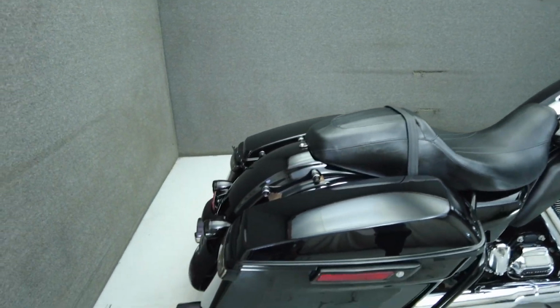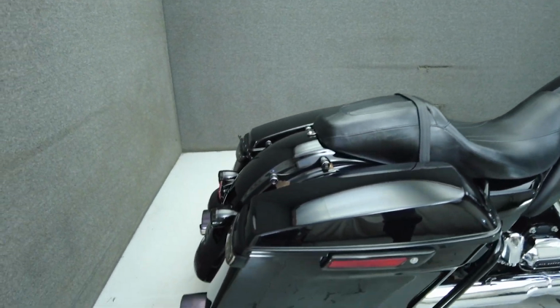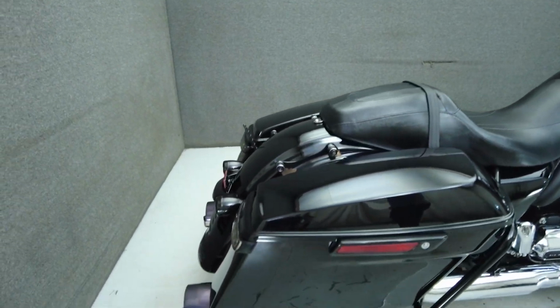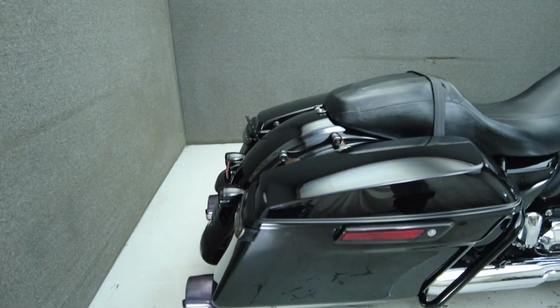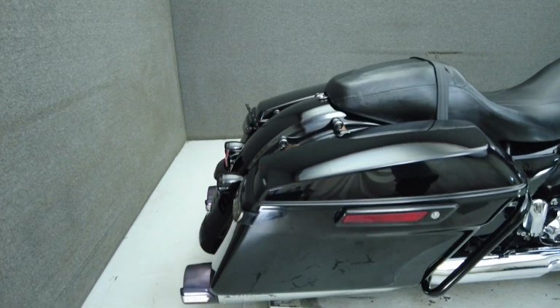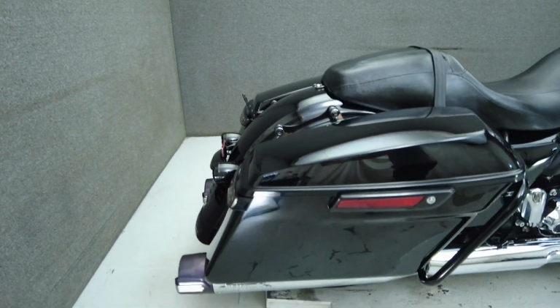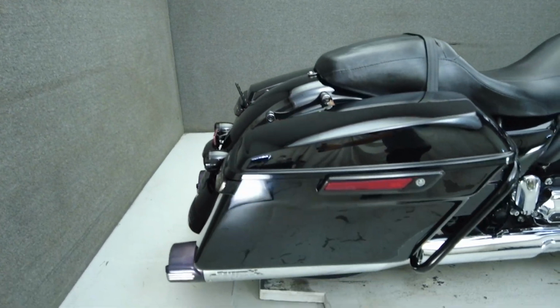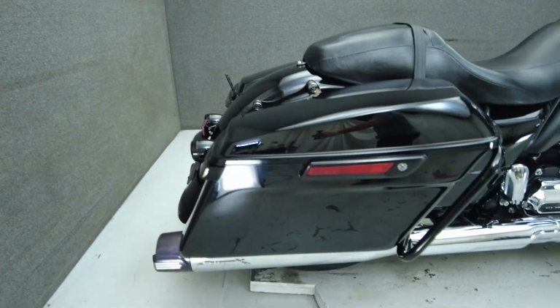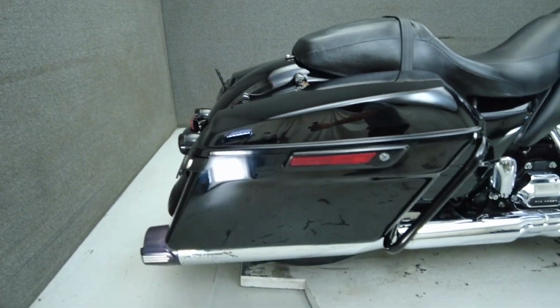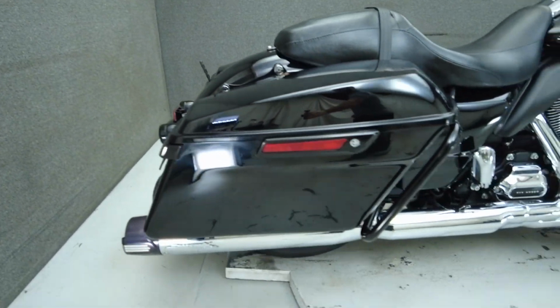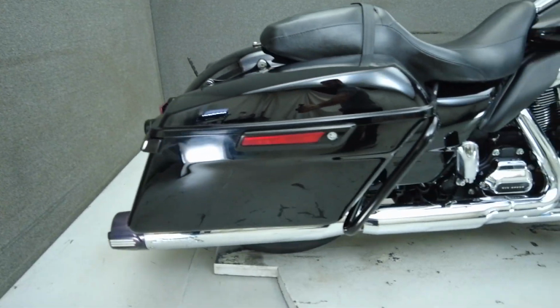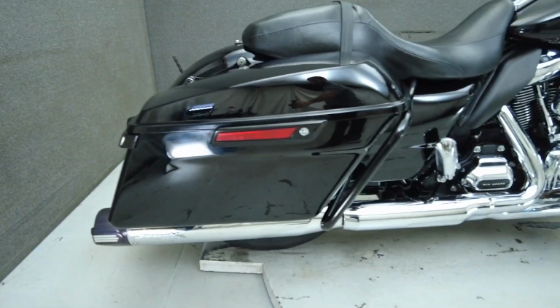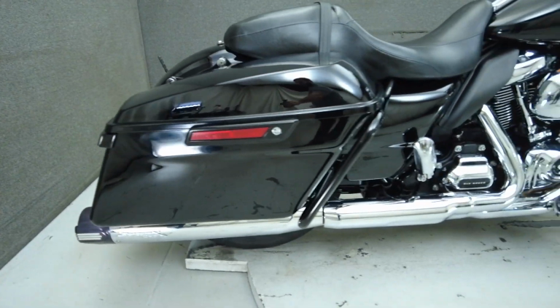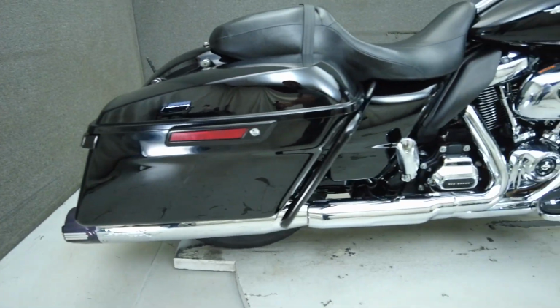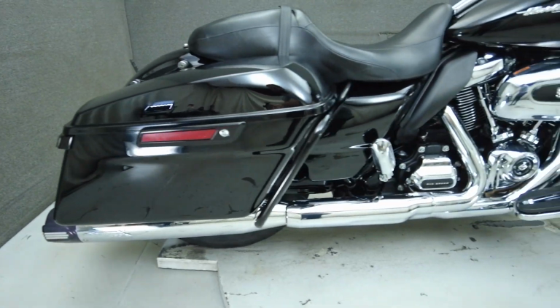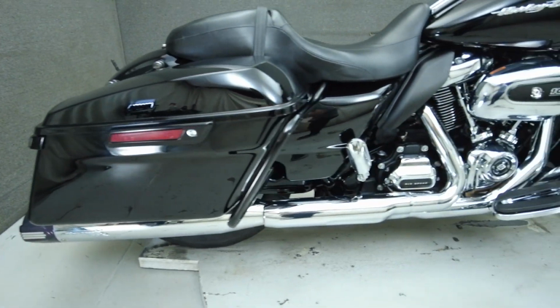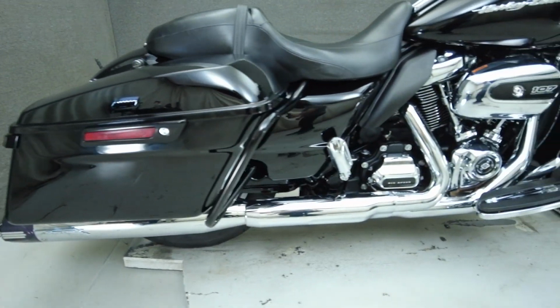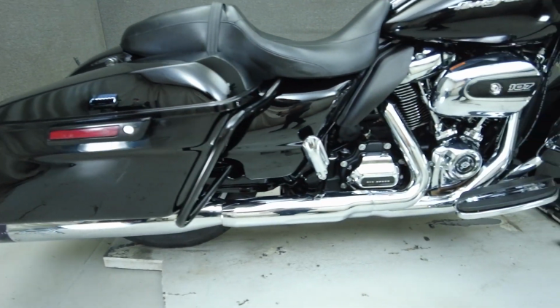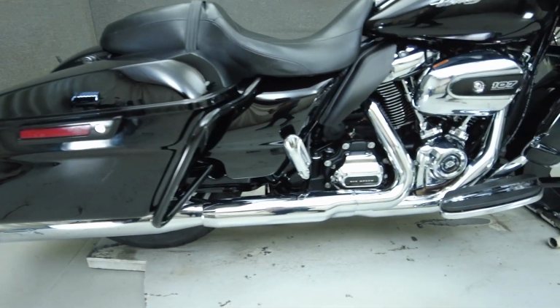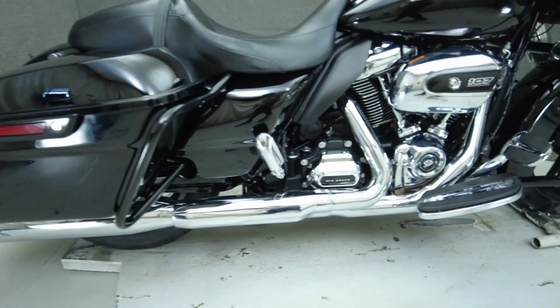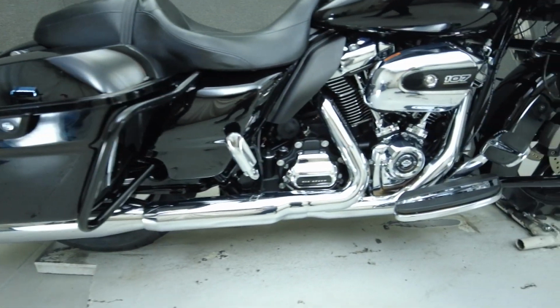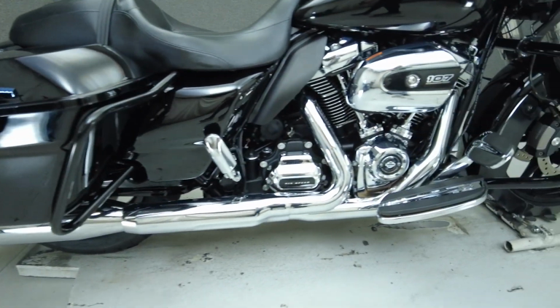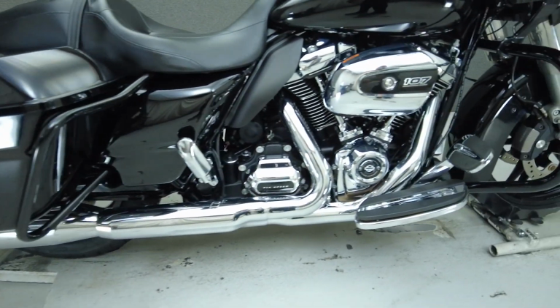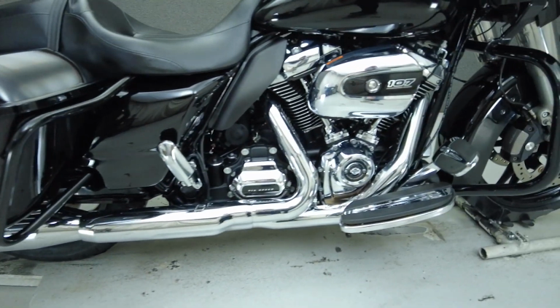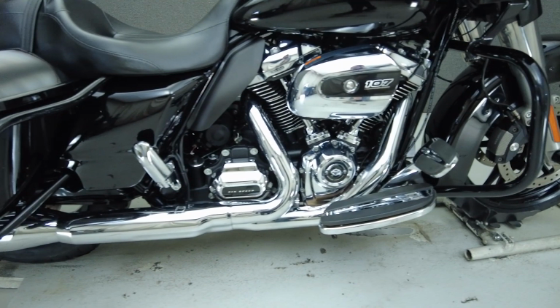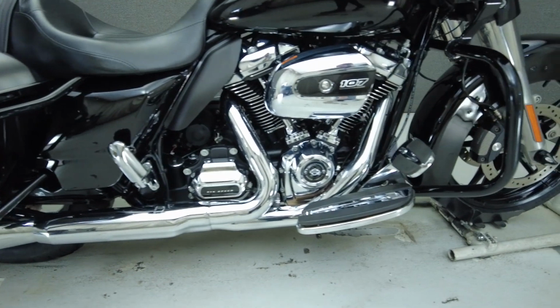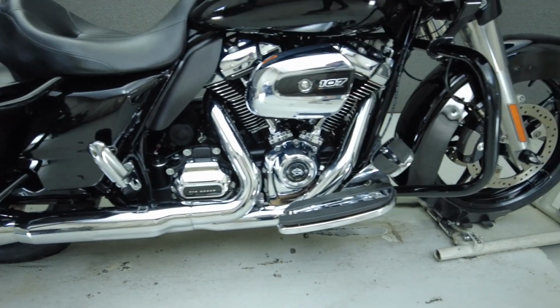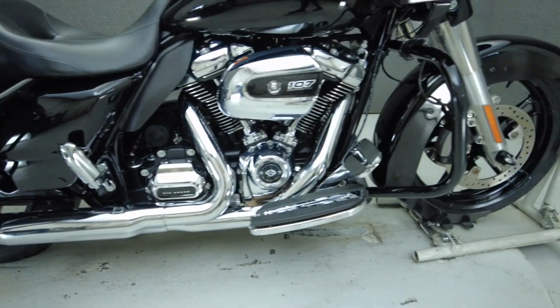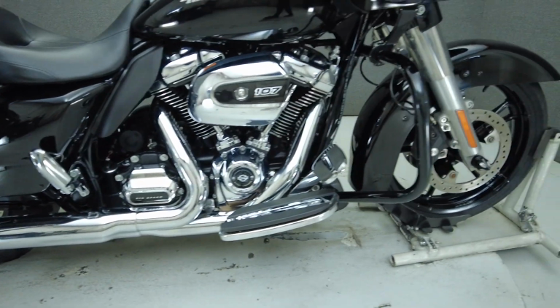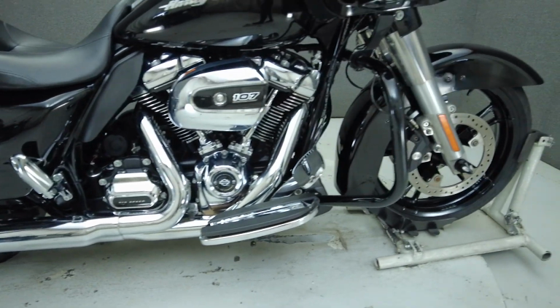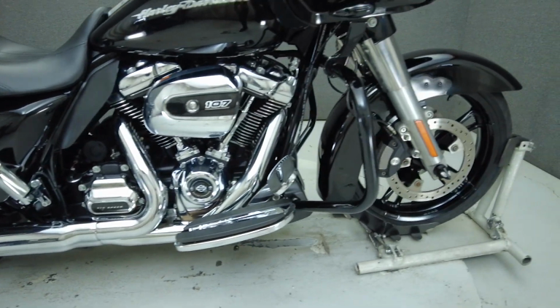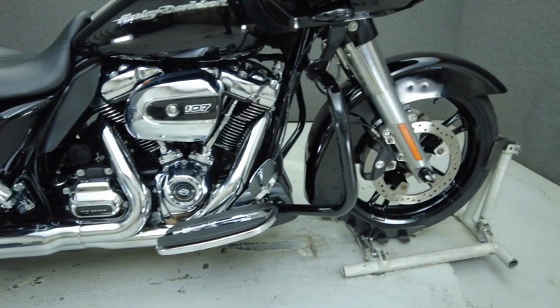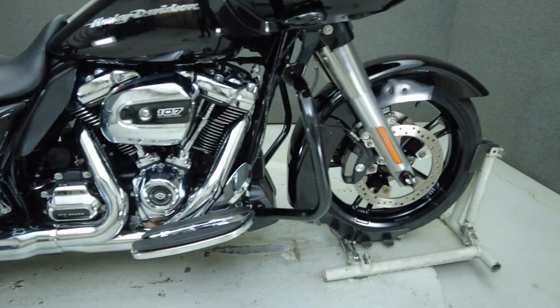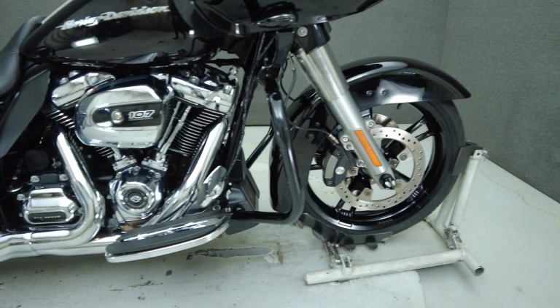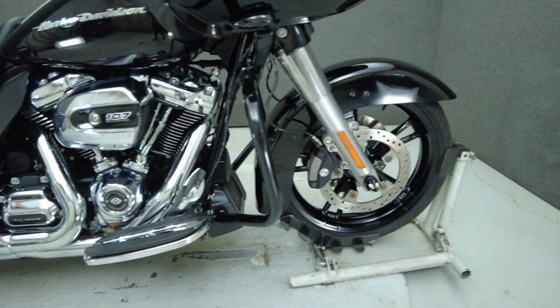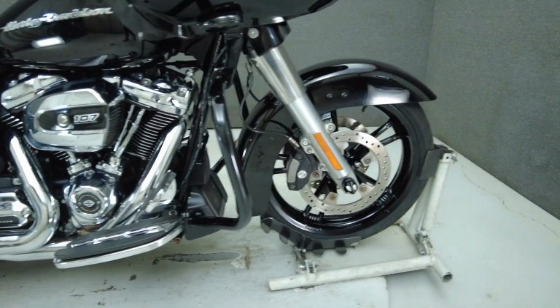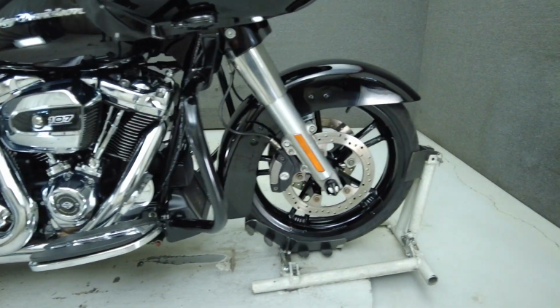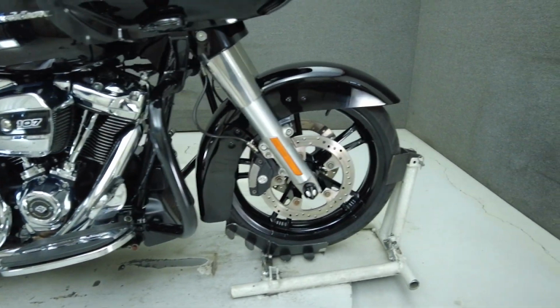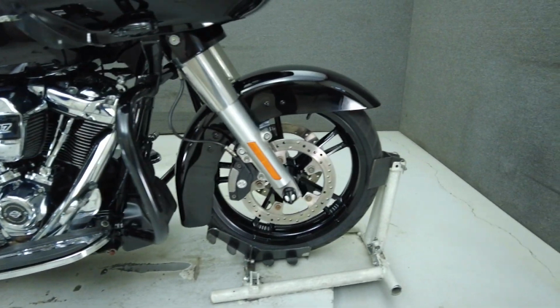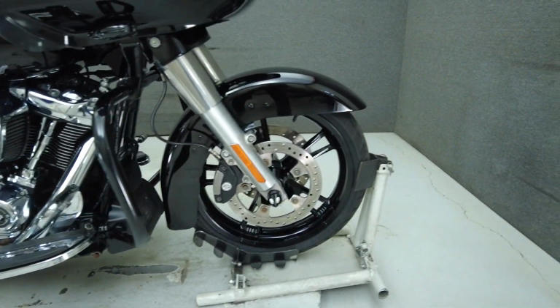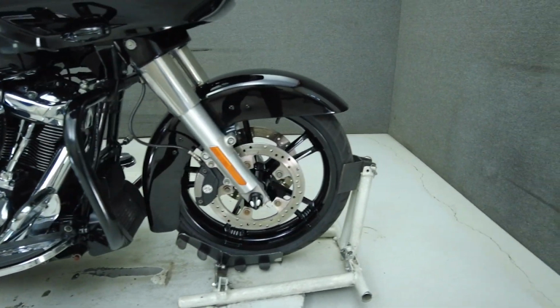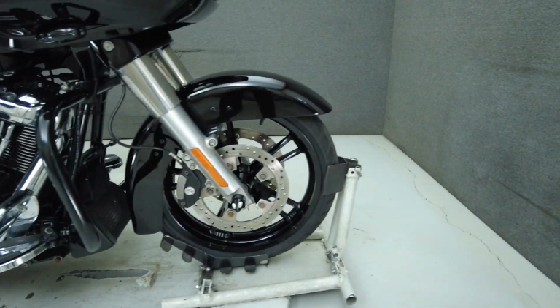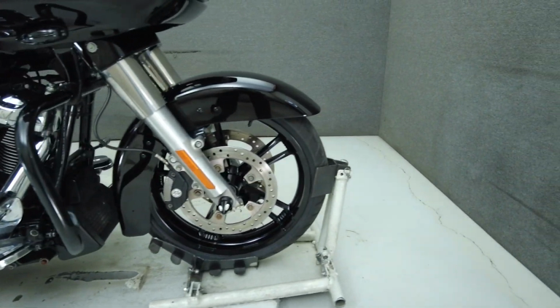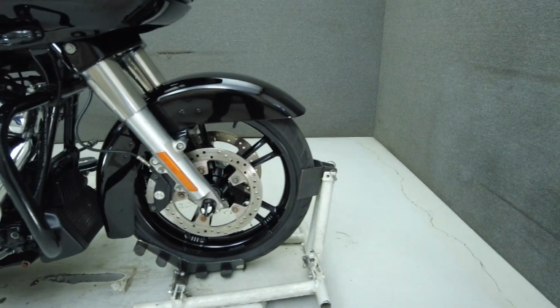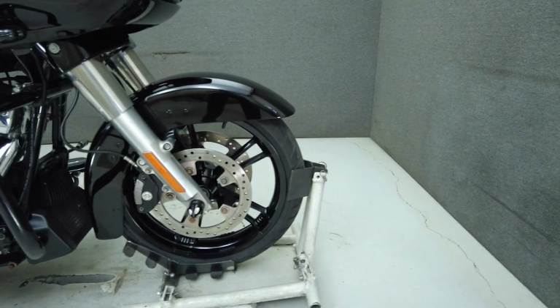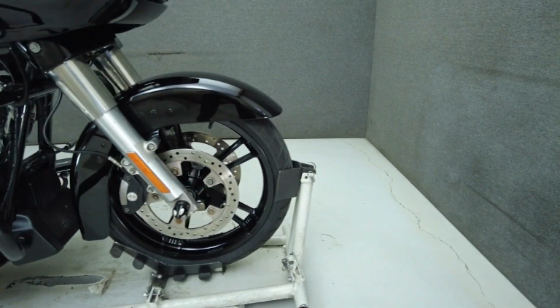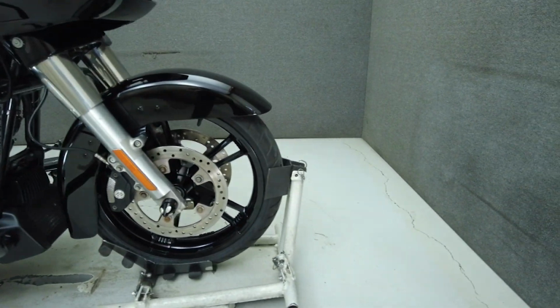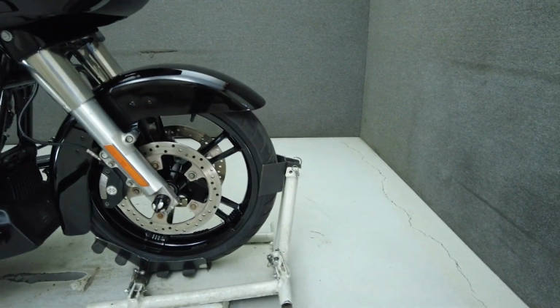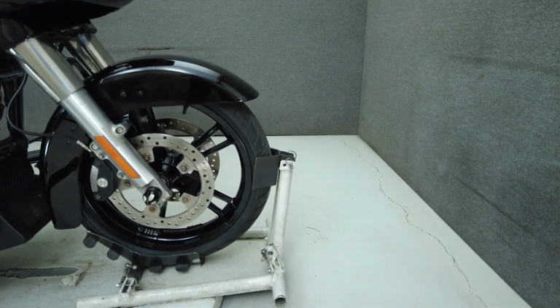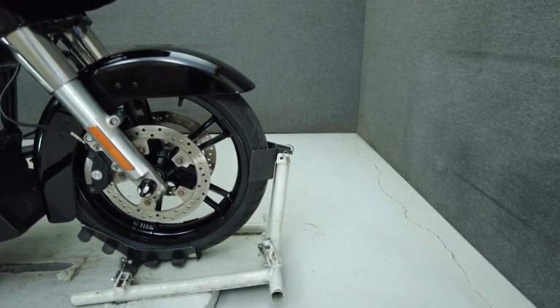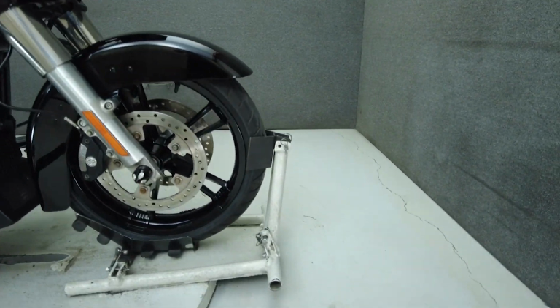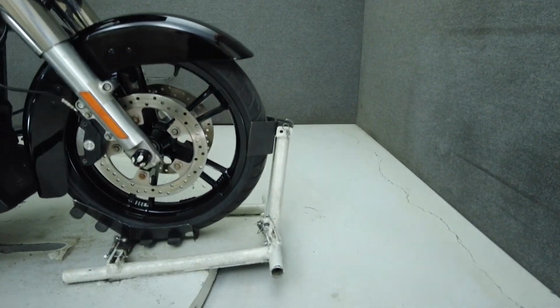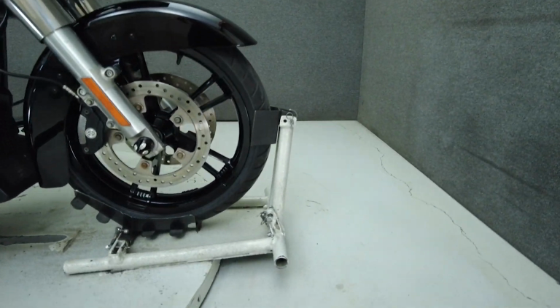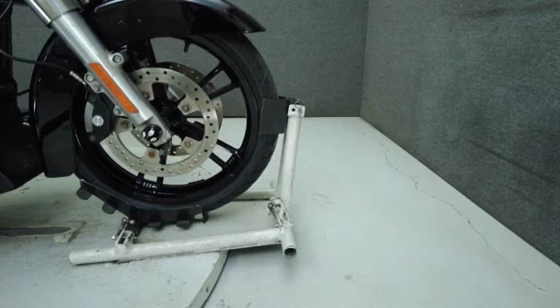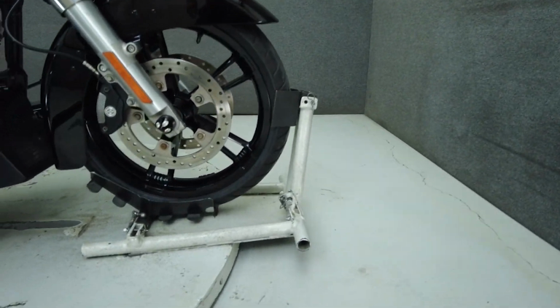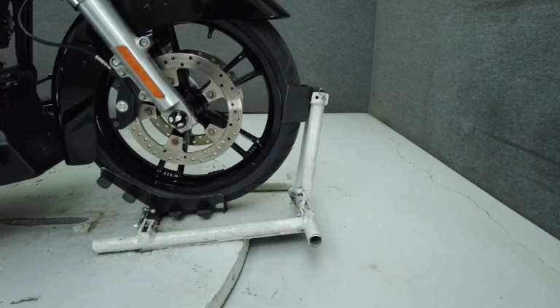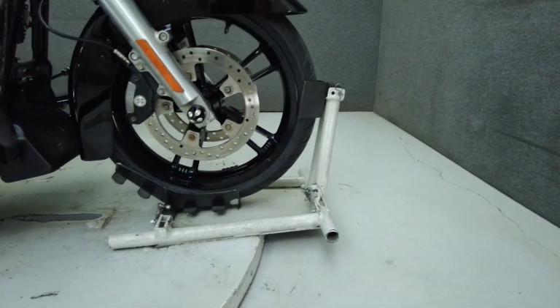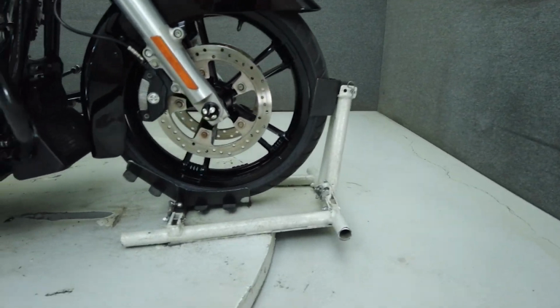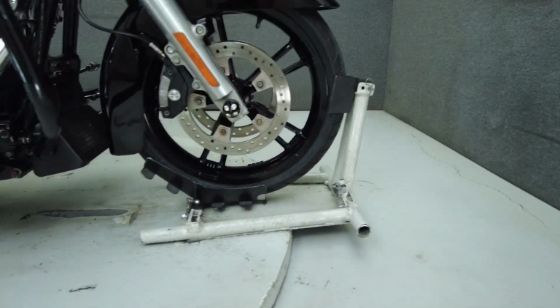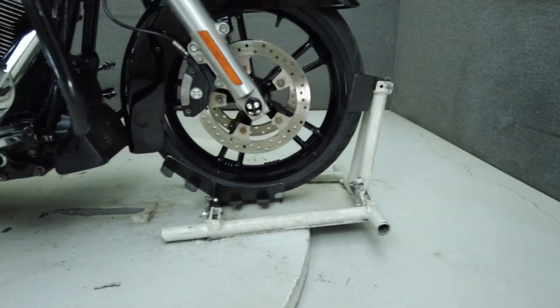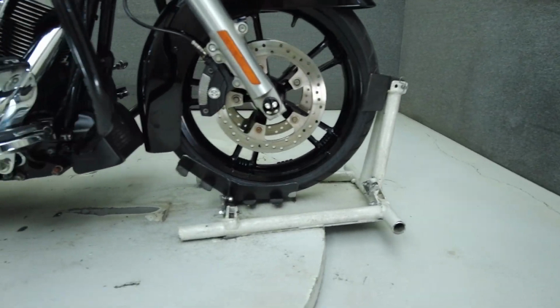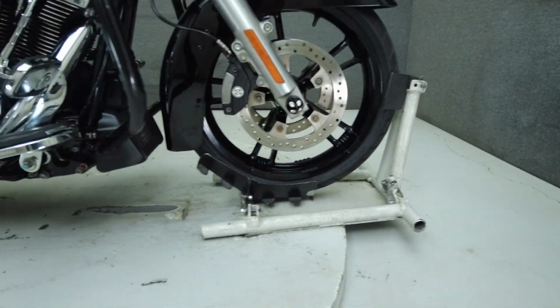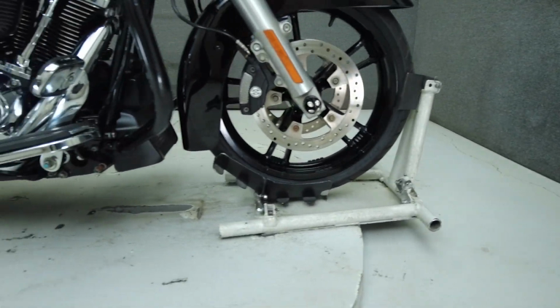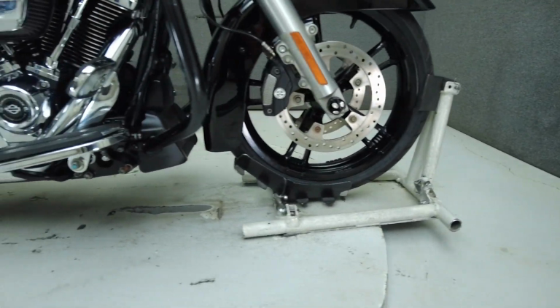It also features a screaming eagle exhaust, Rockford Fosgate speakers, primary cover, short antenna, and comes equipped with ABS, cruise control, and navigation.